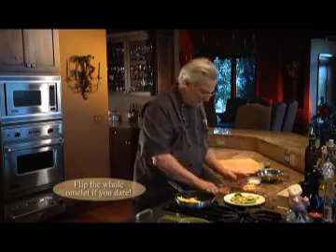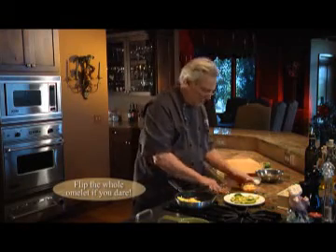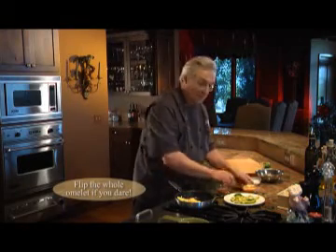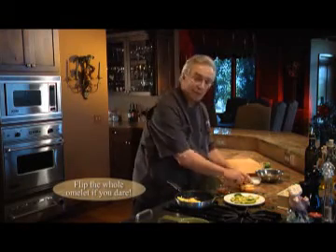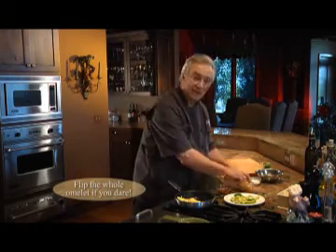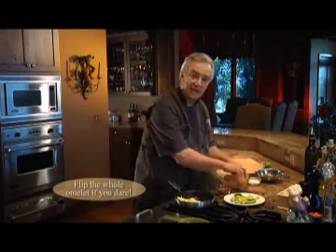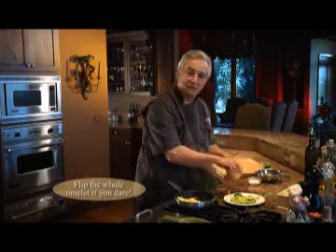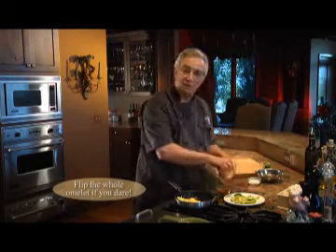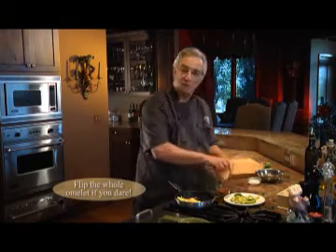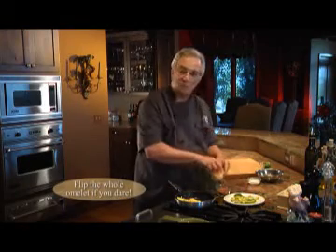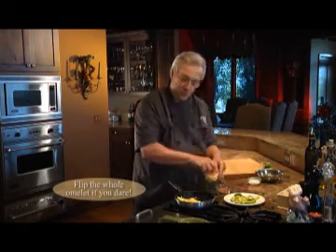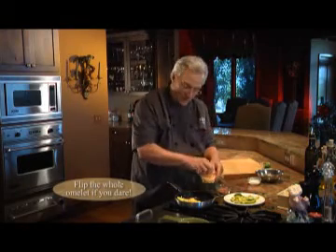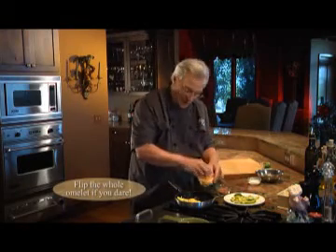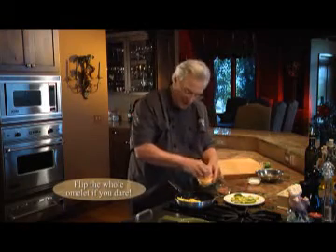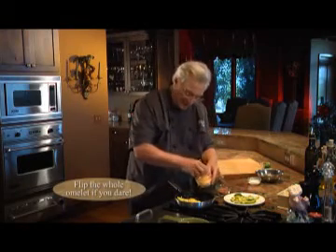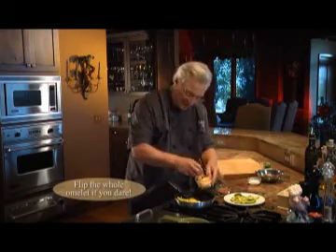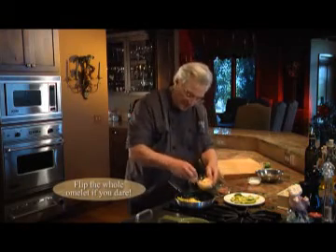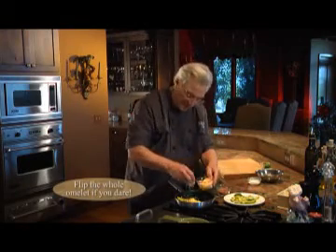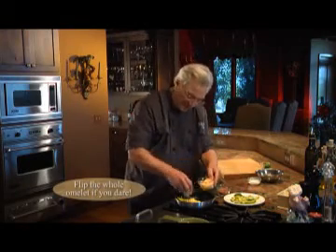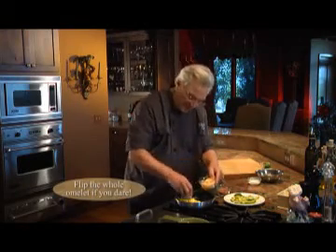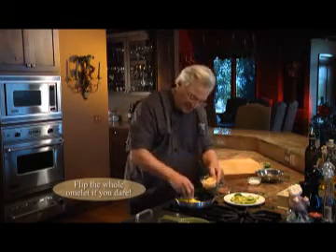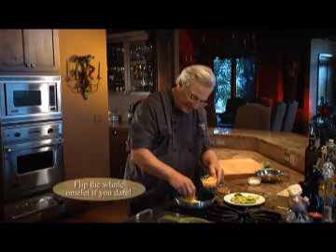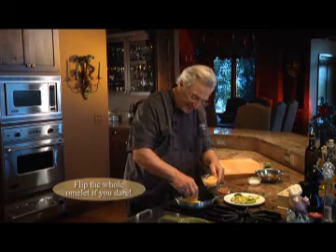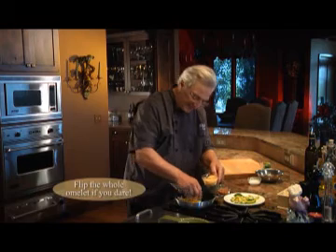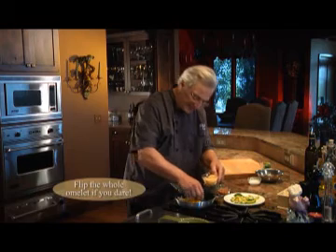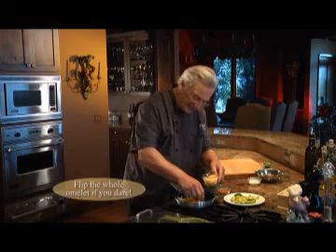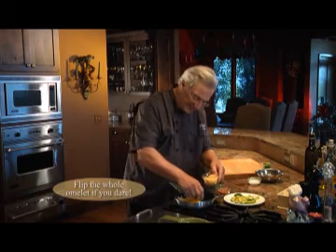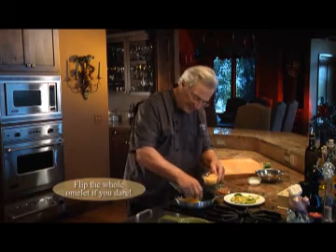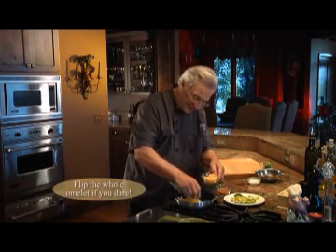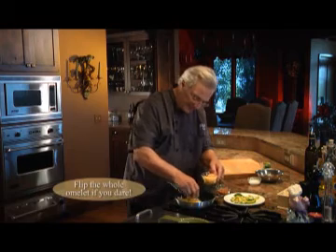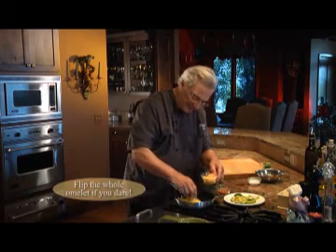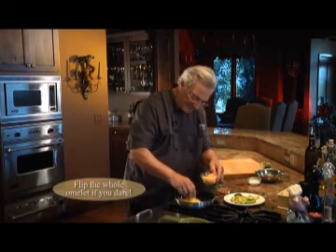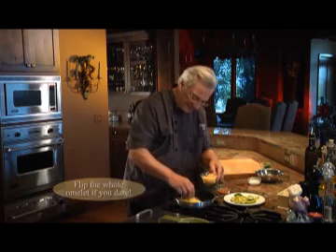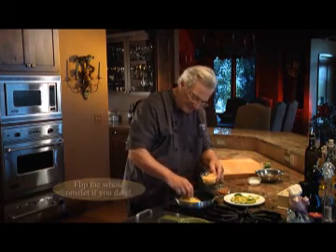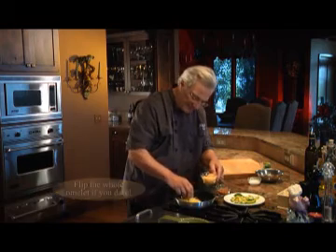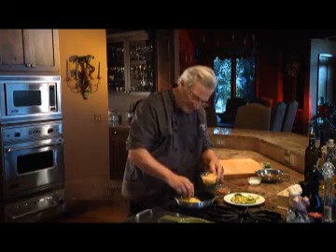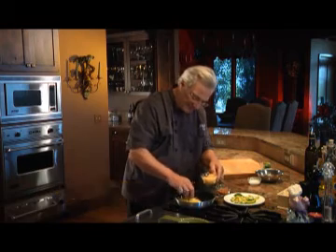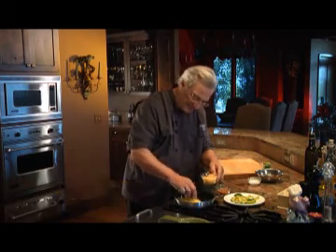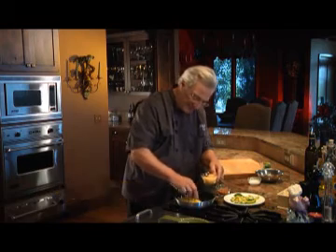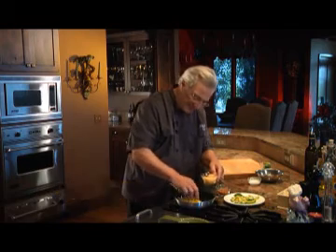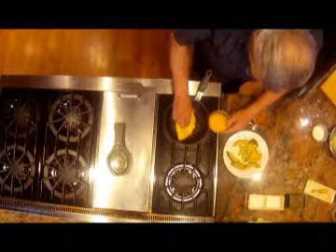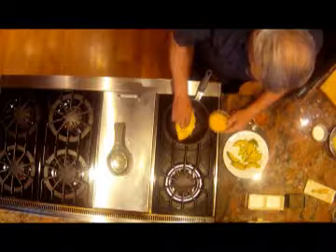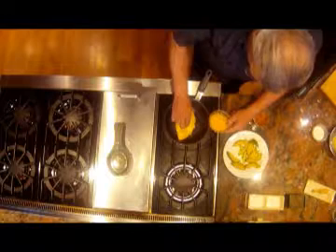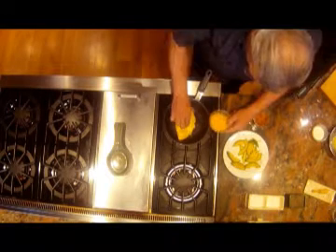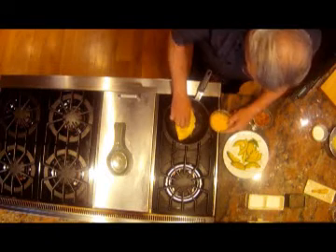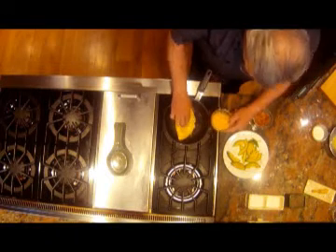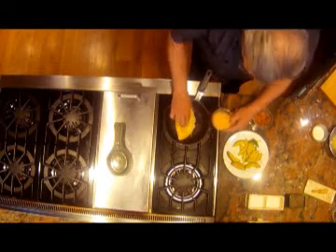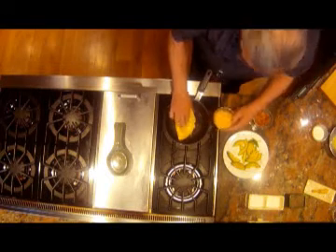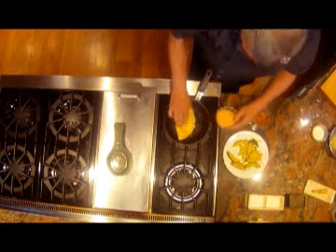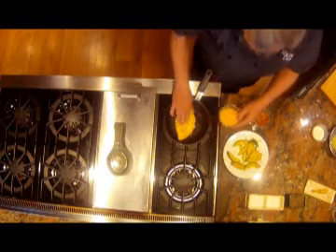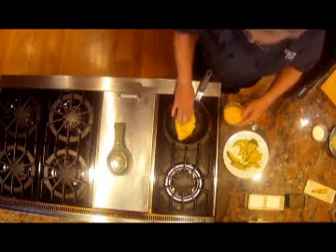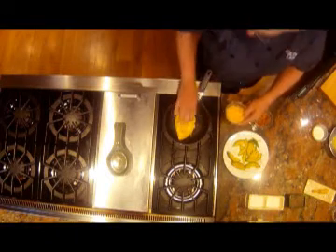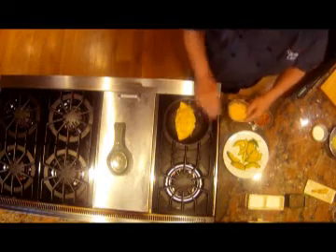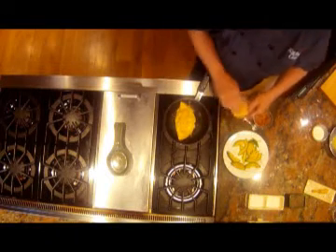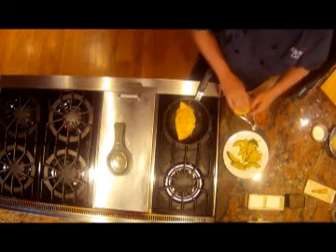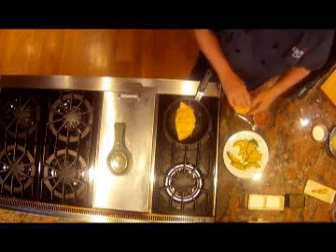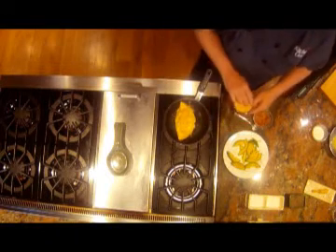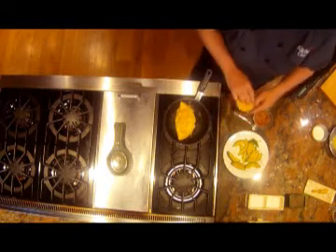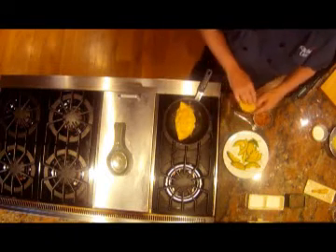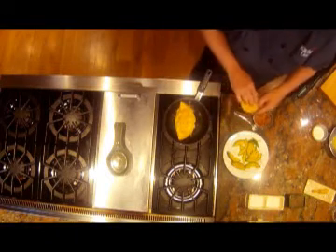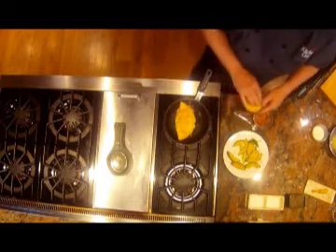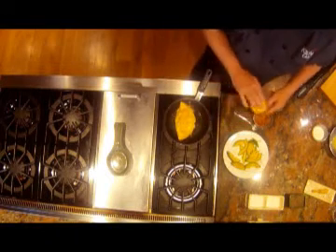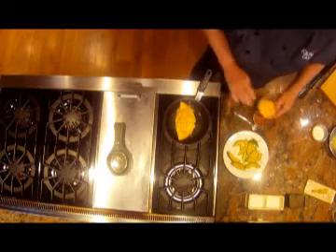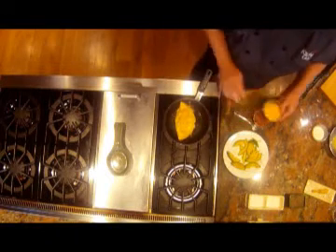Then we'll add a little cheese on top and let that melt, and let the omelette finish cooking.